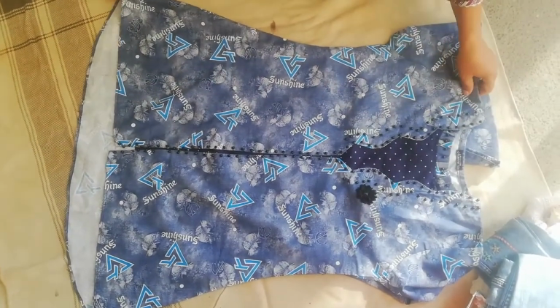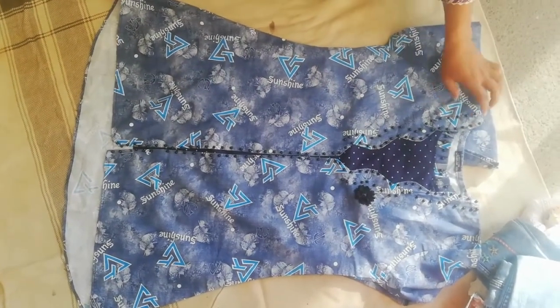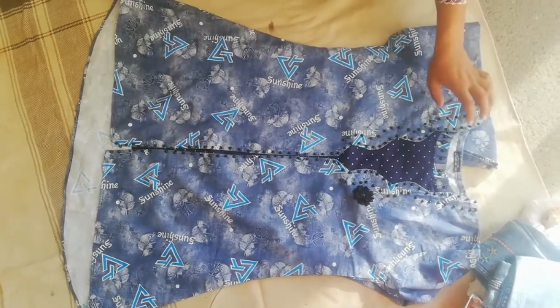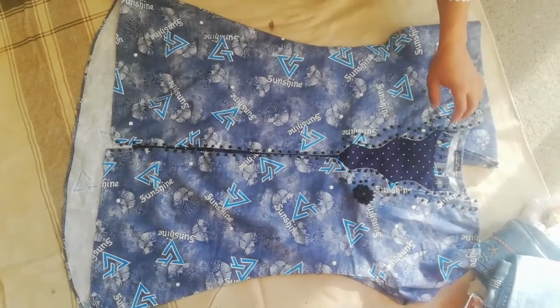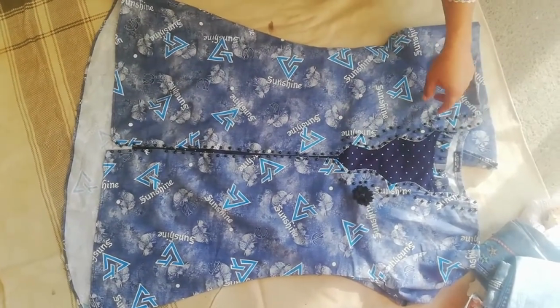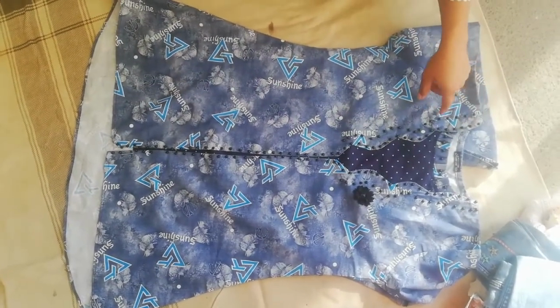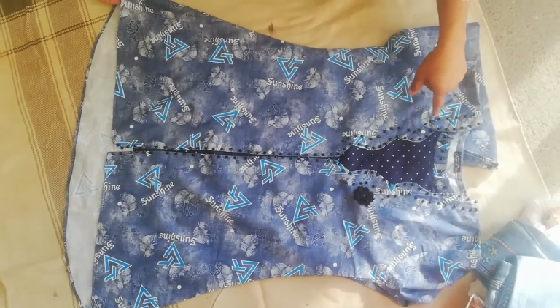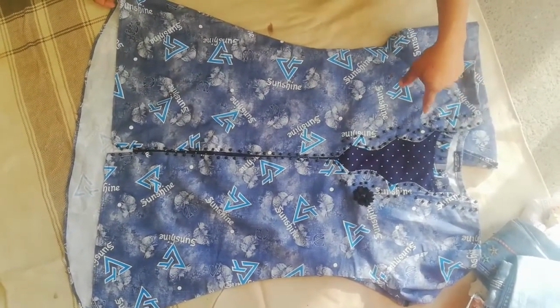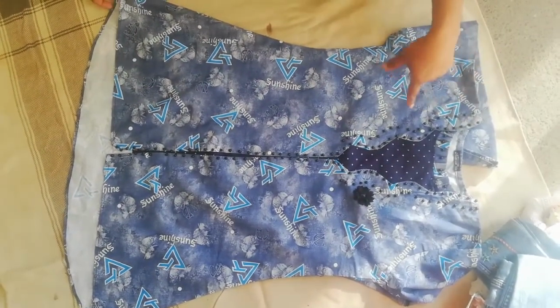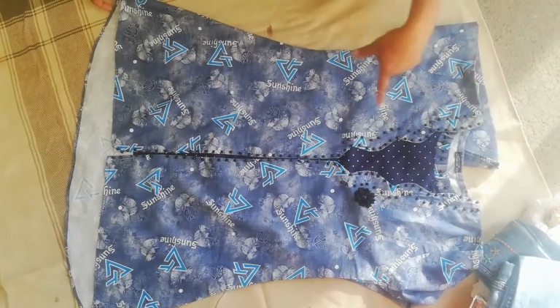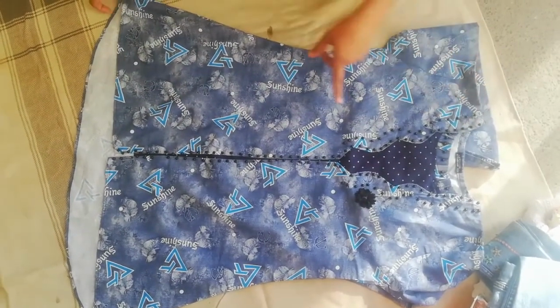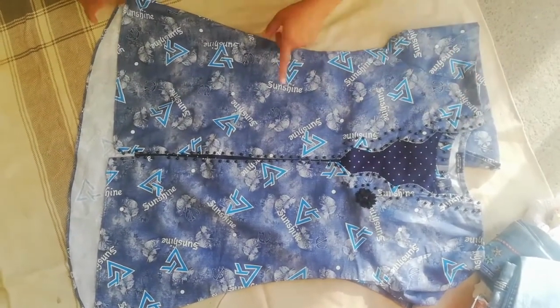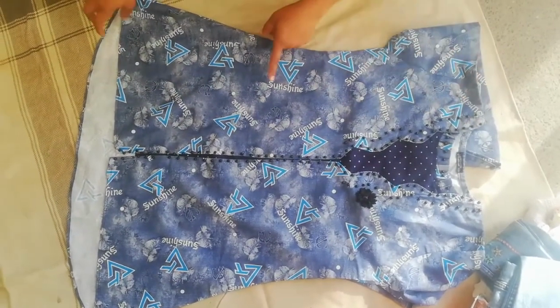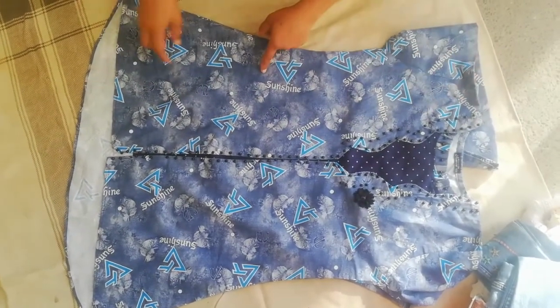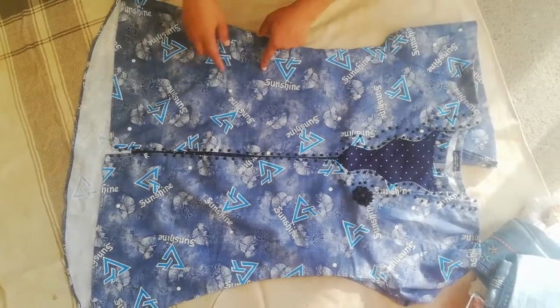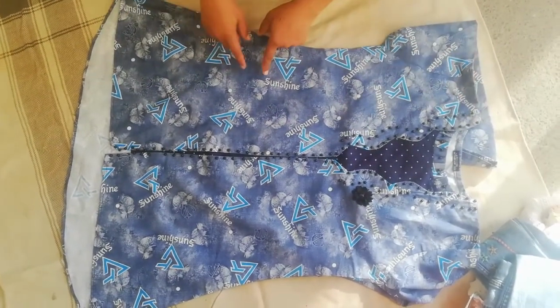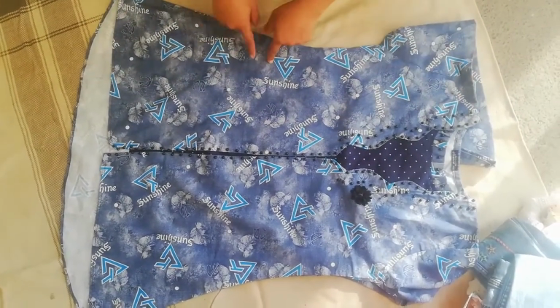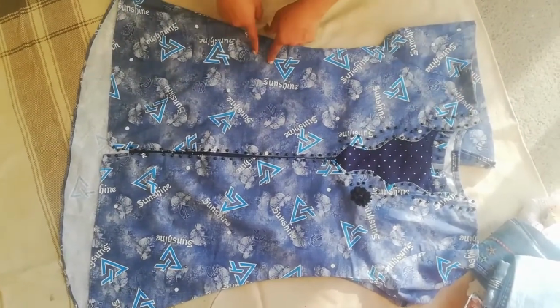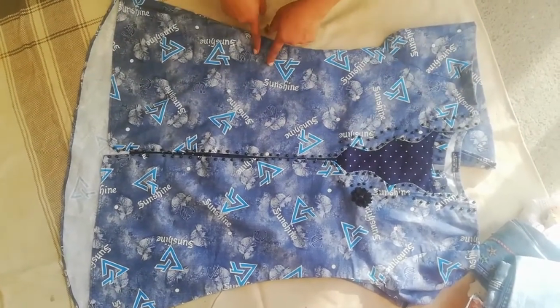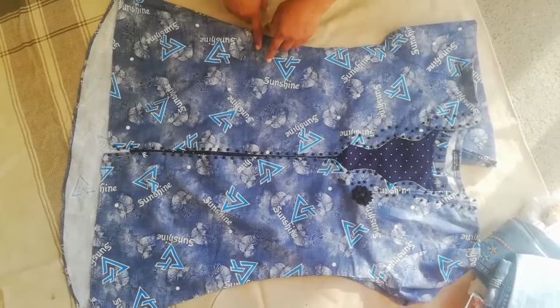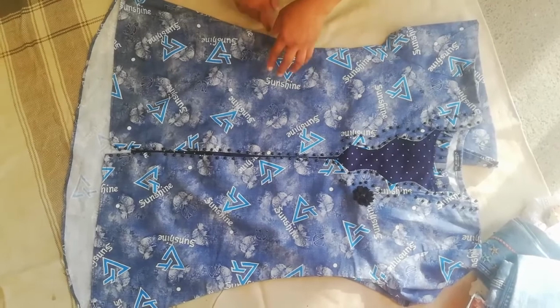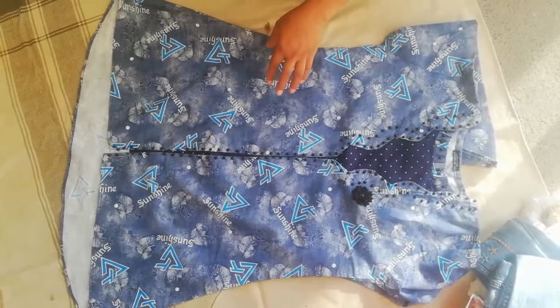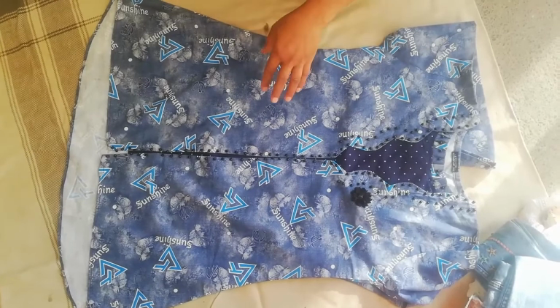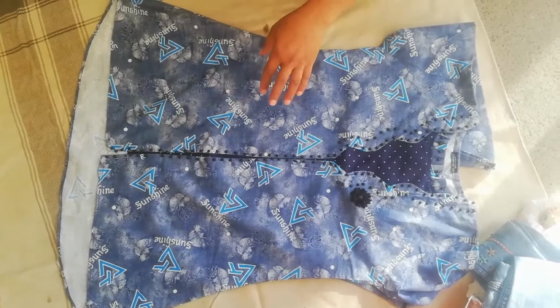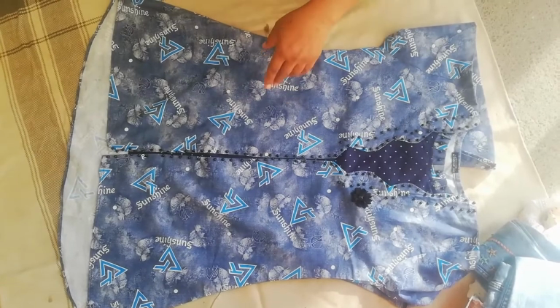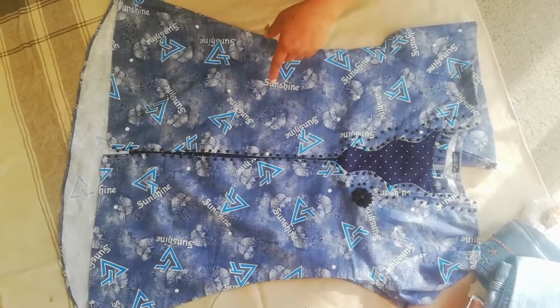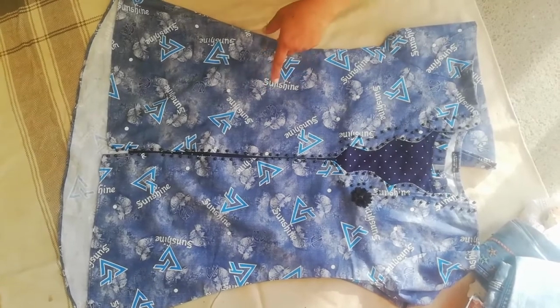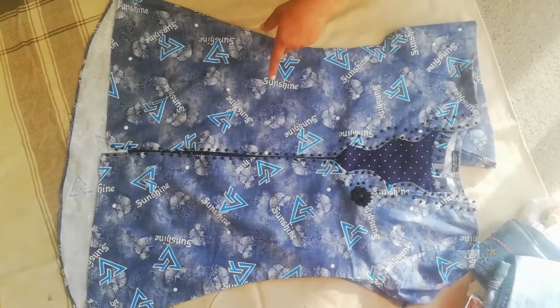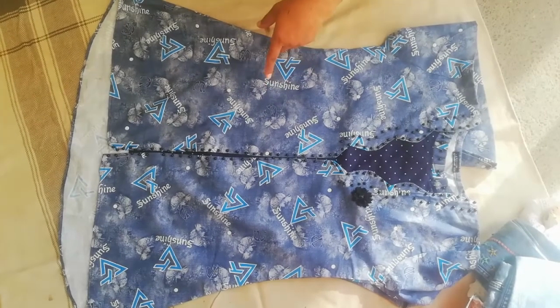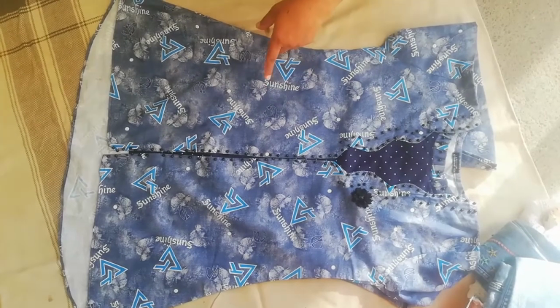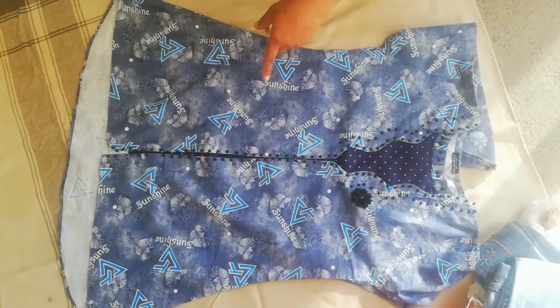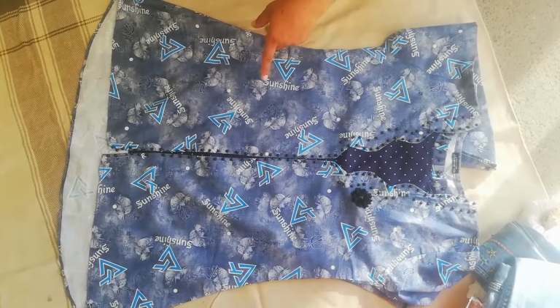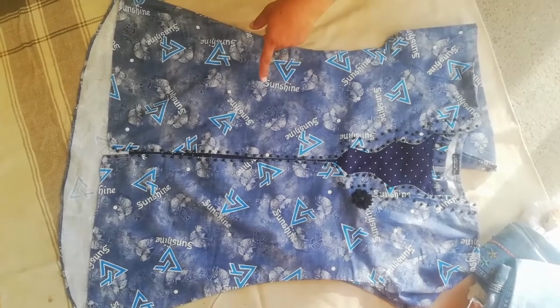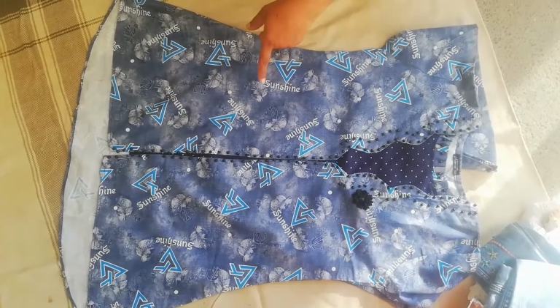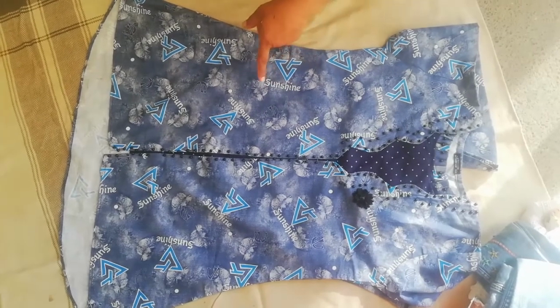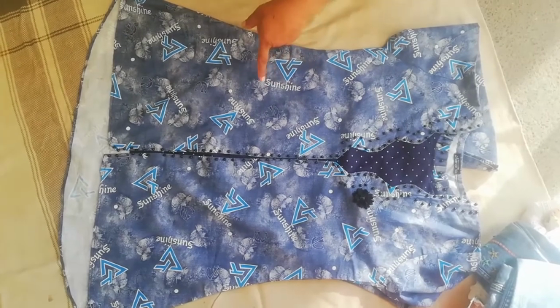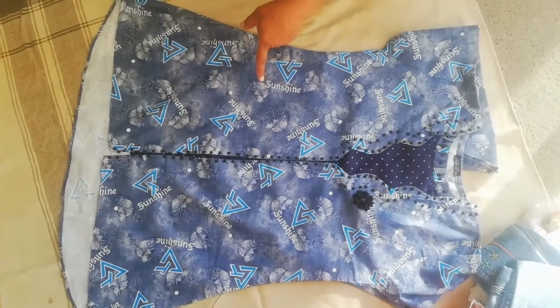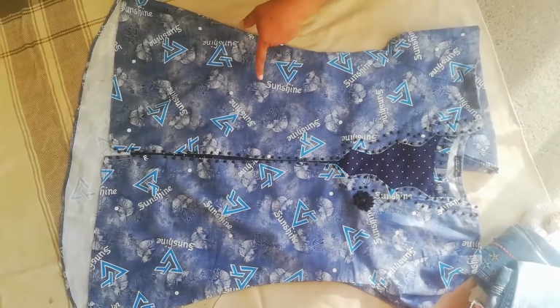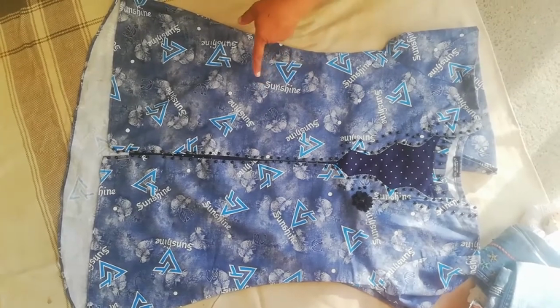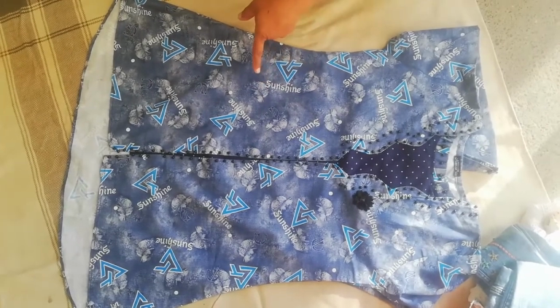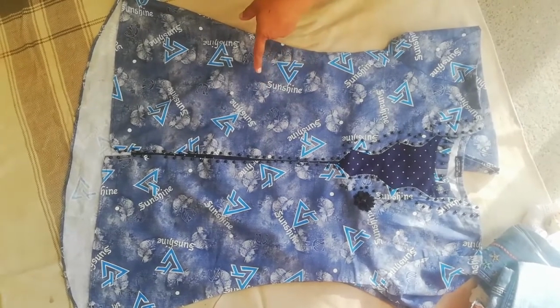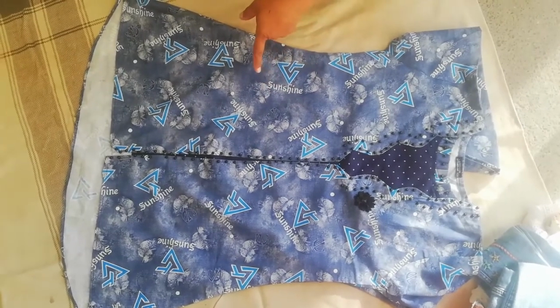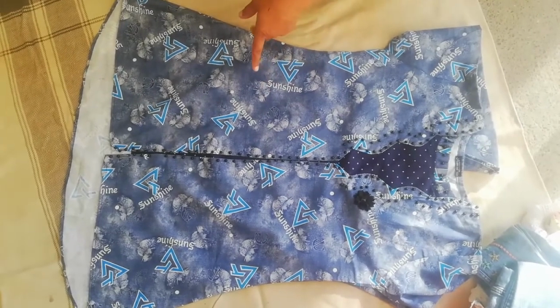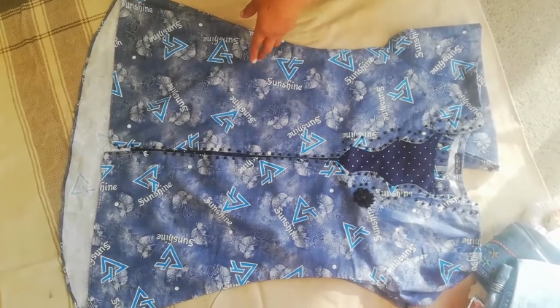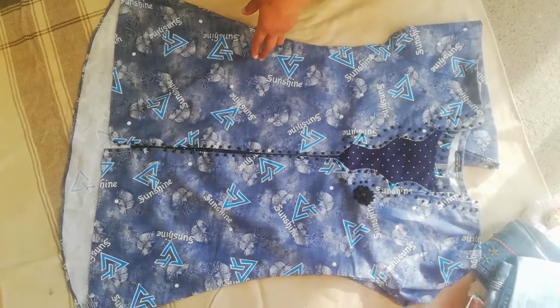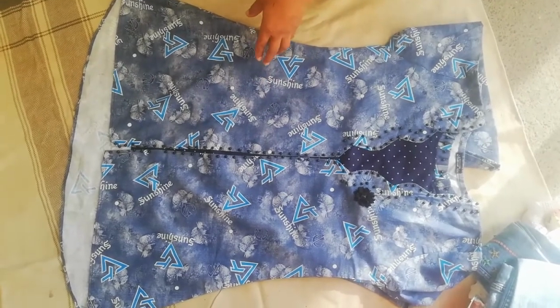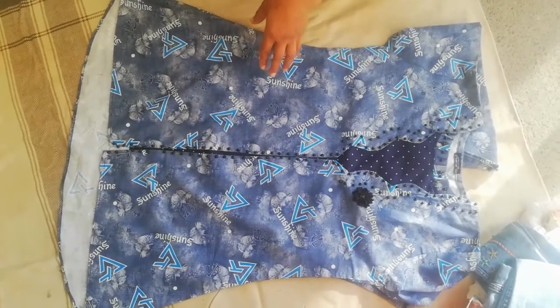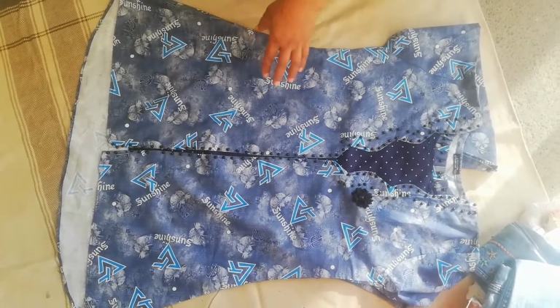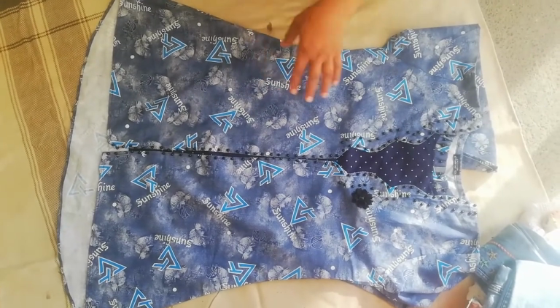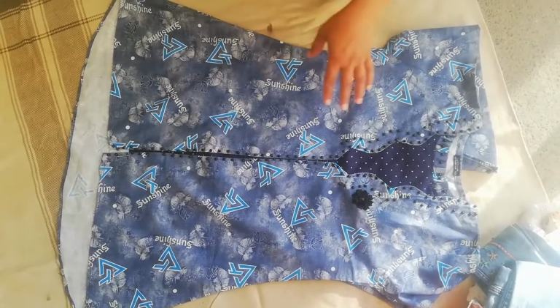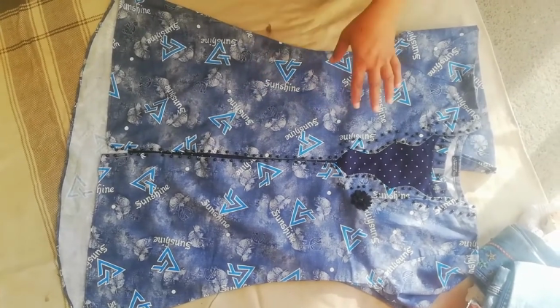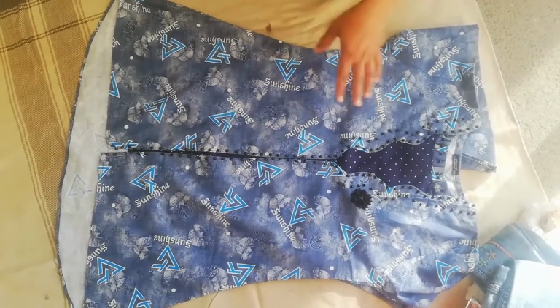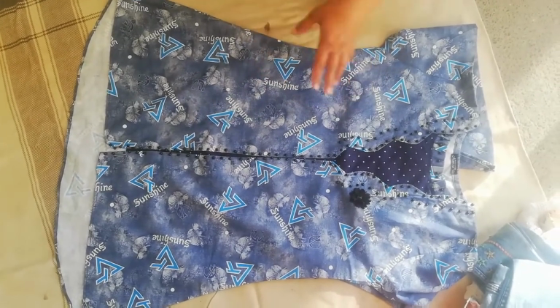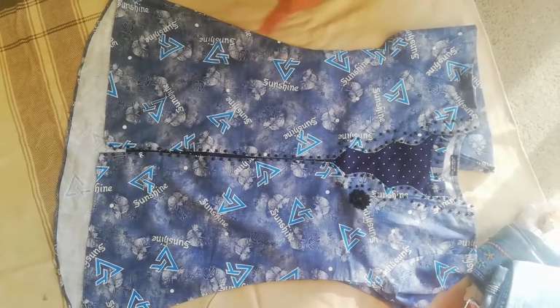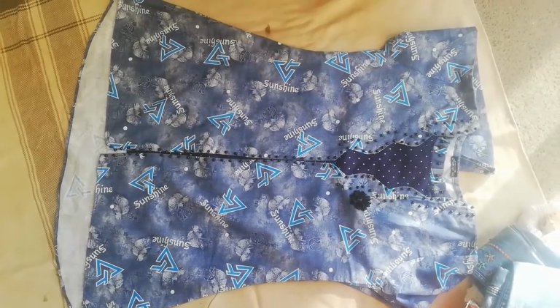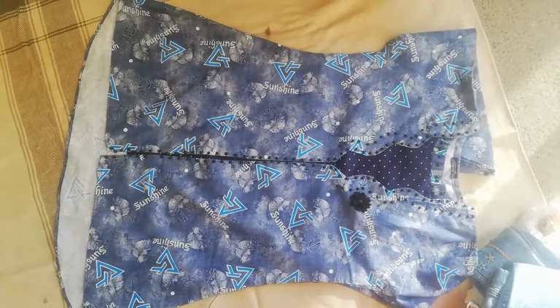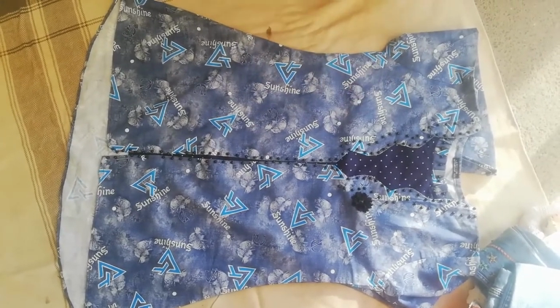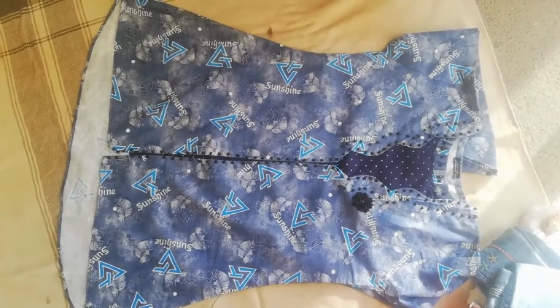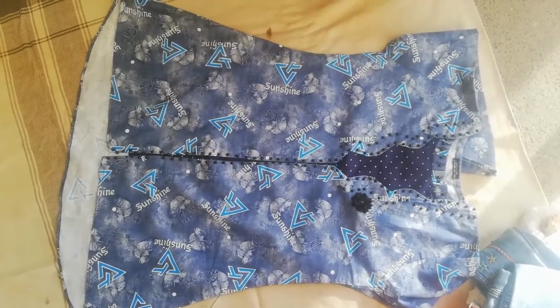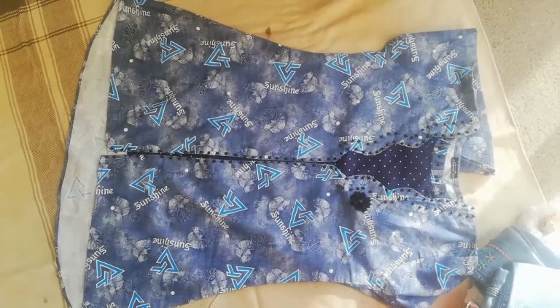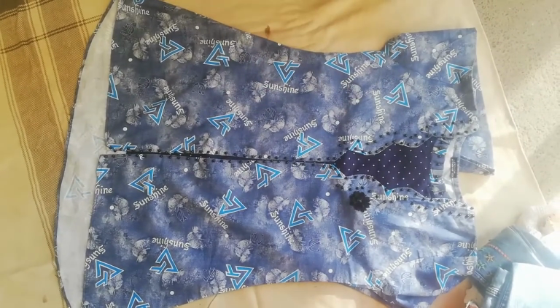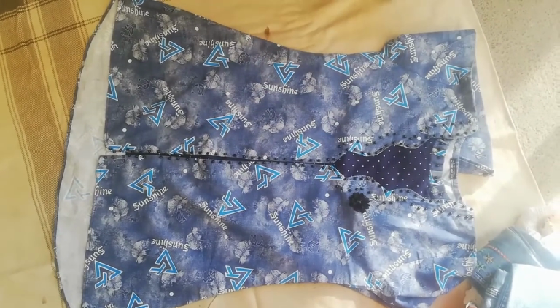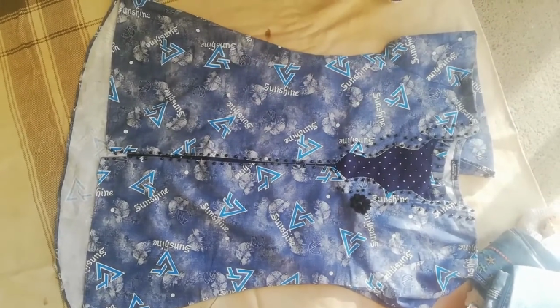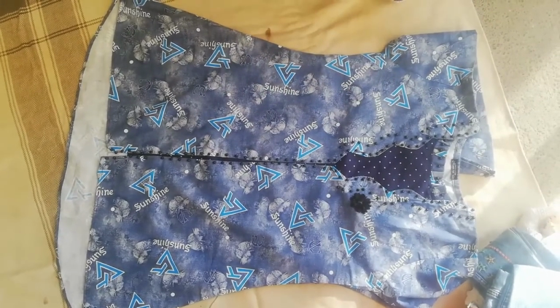This is a short shirt. The length is 35 inches. This is not long.